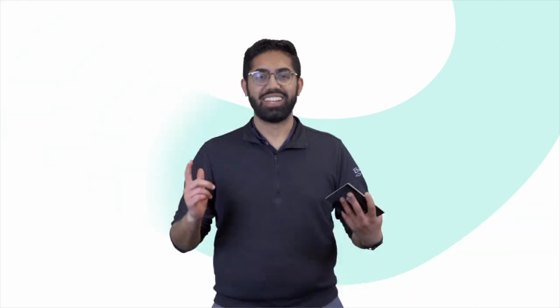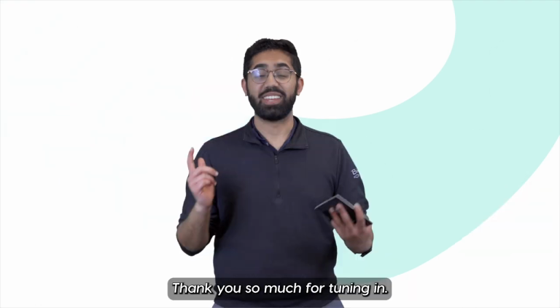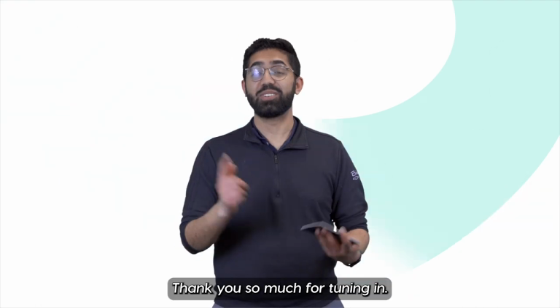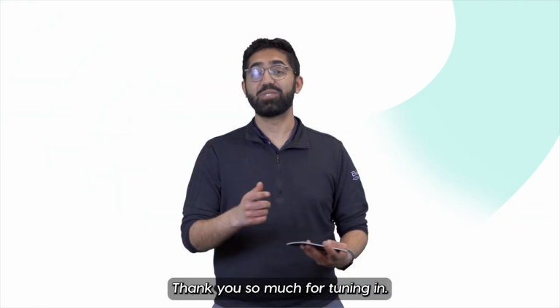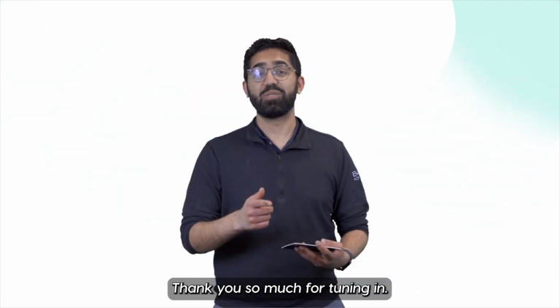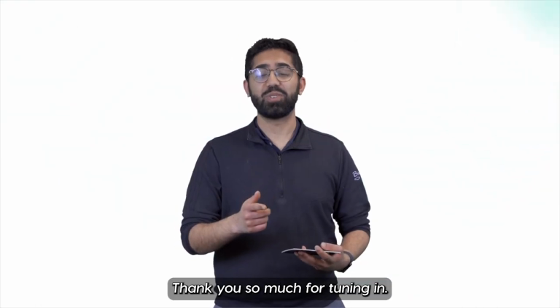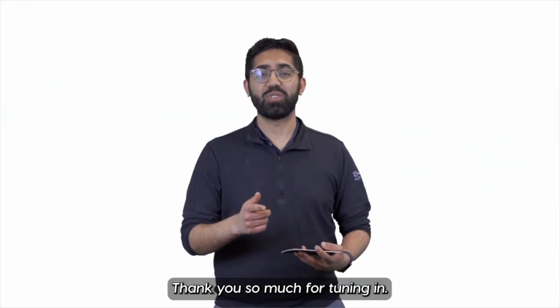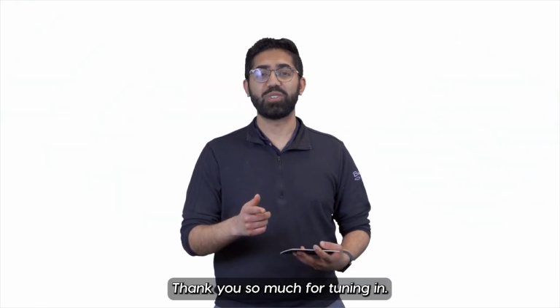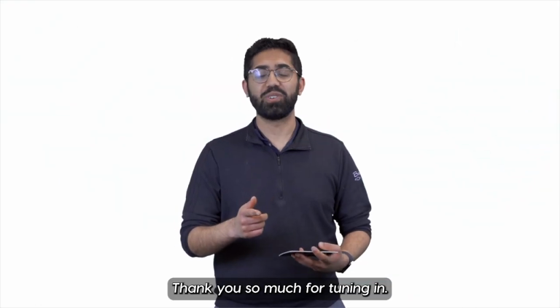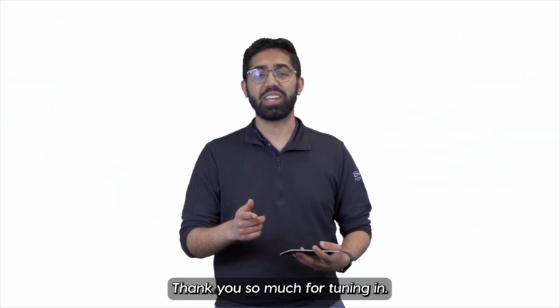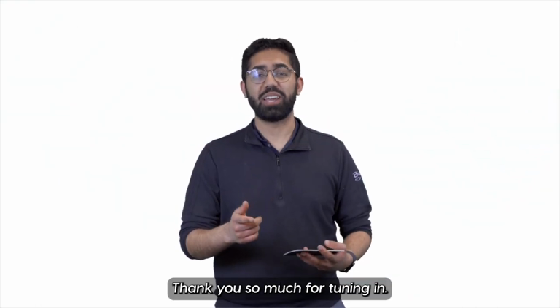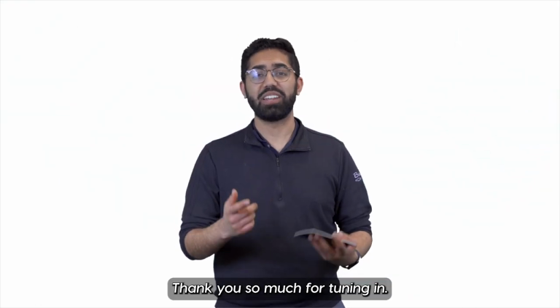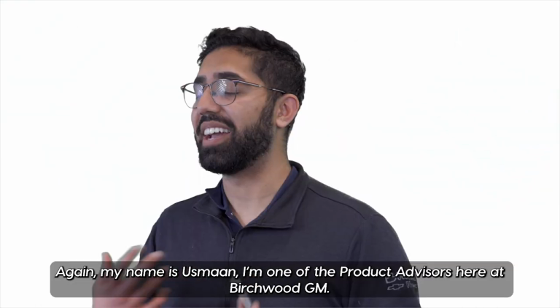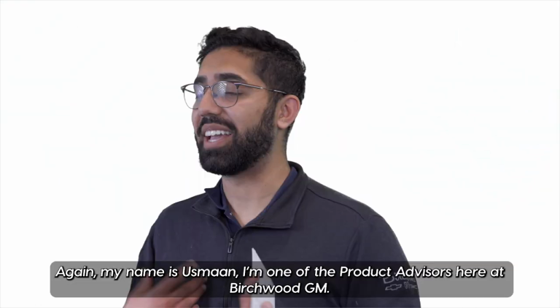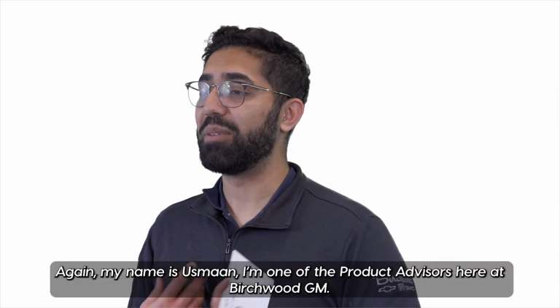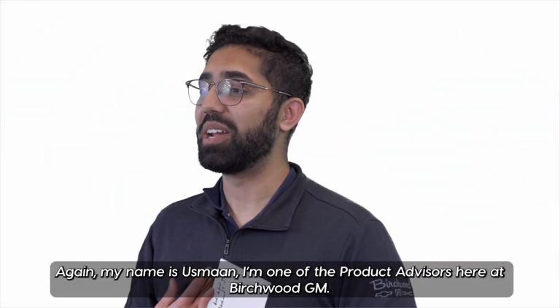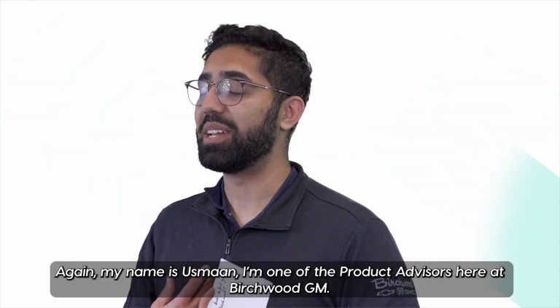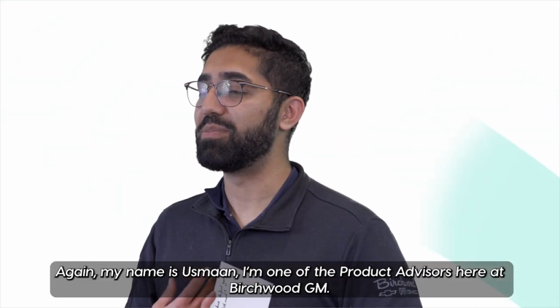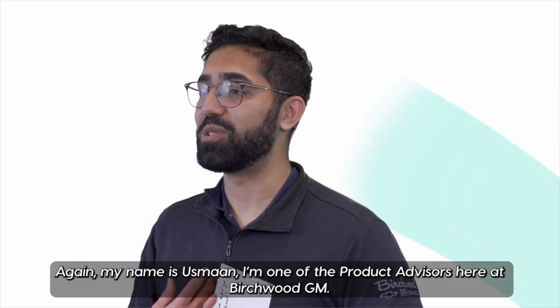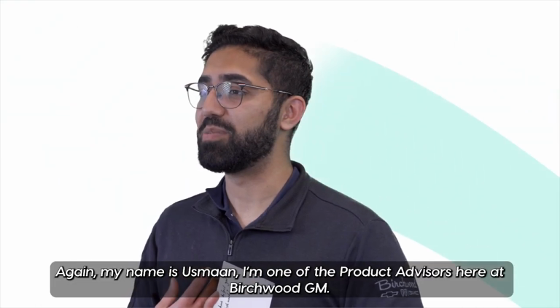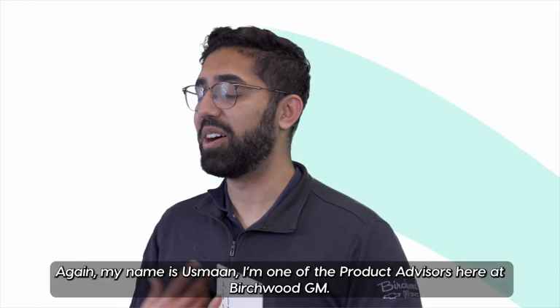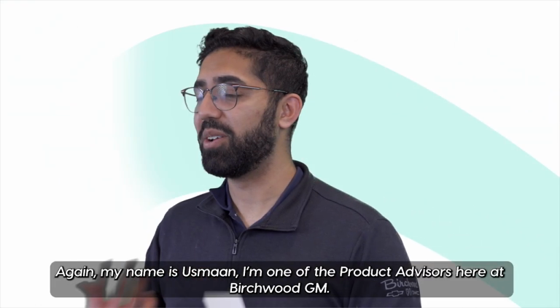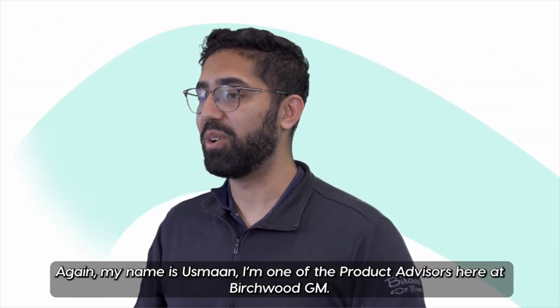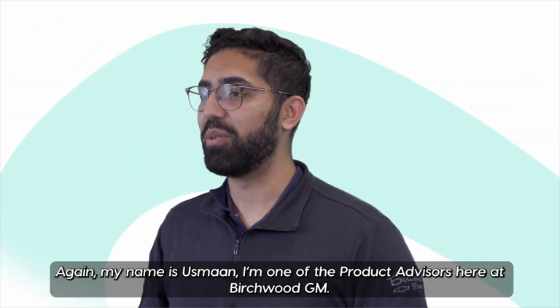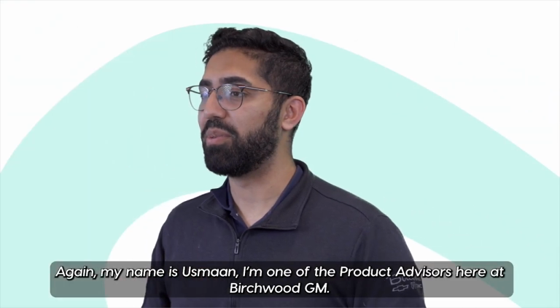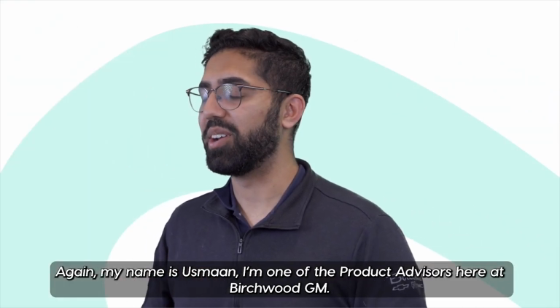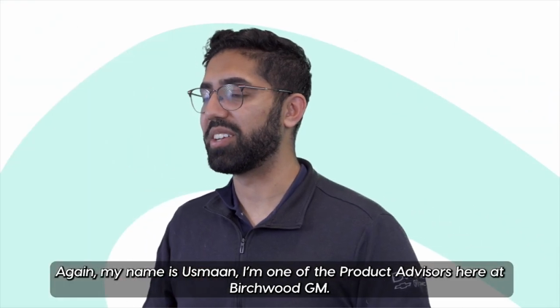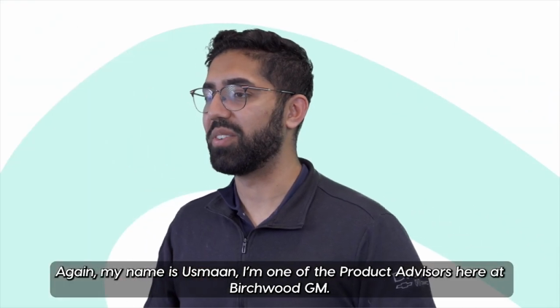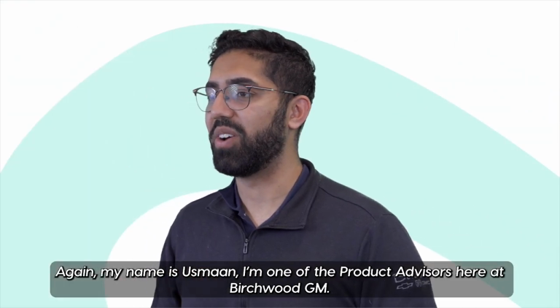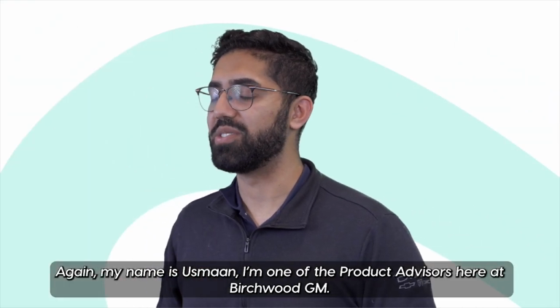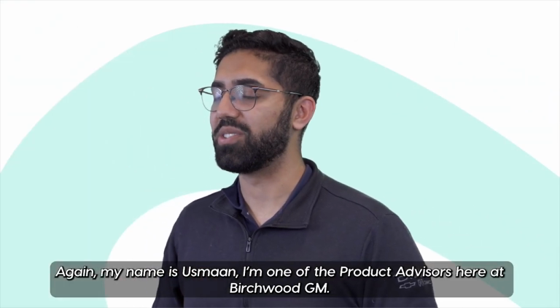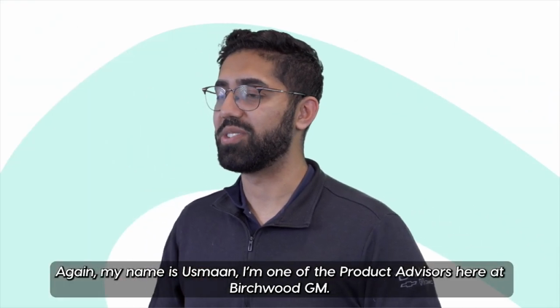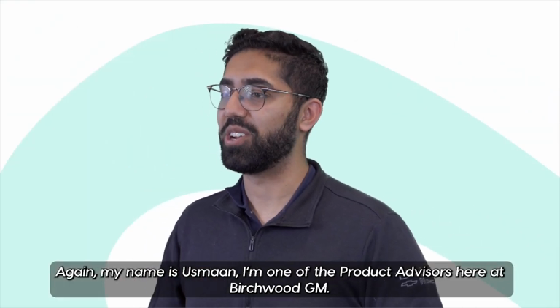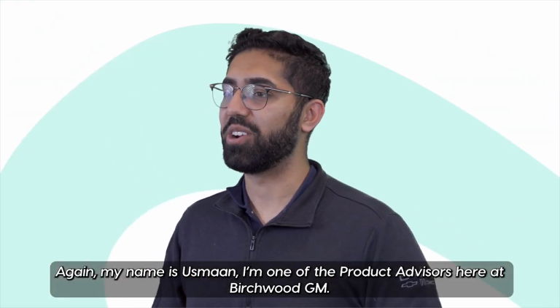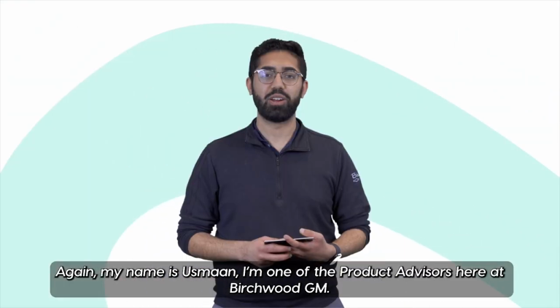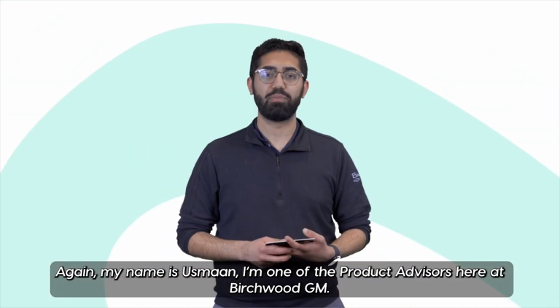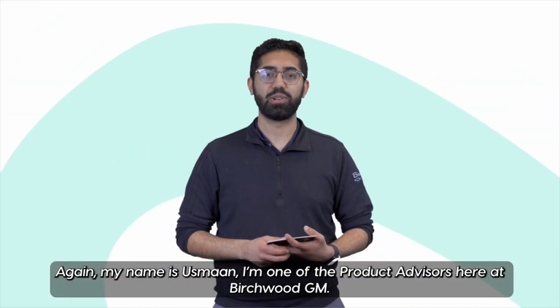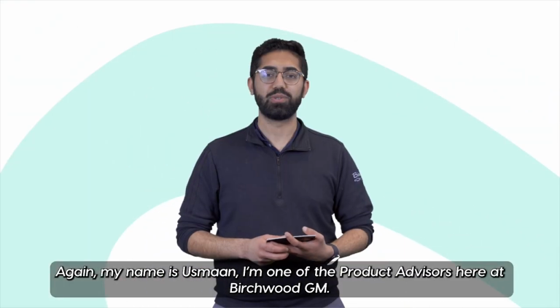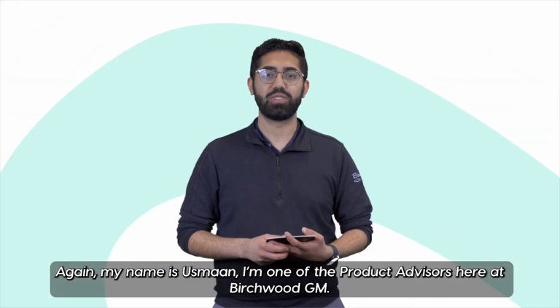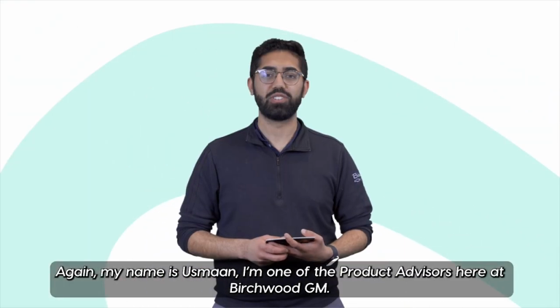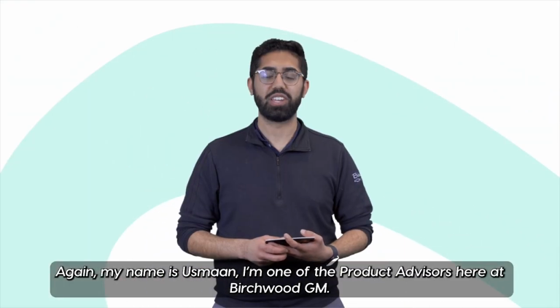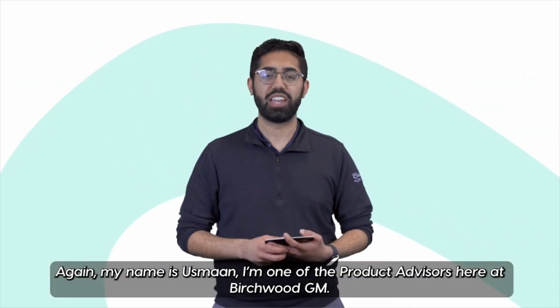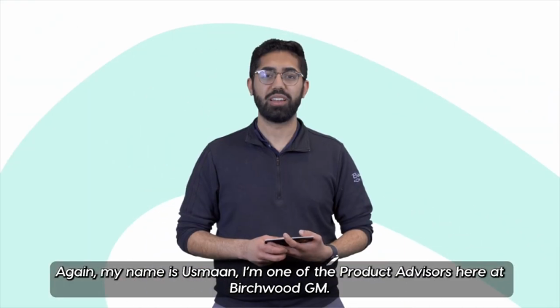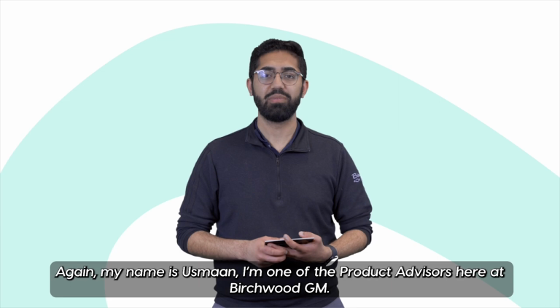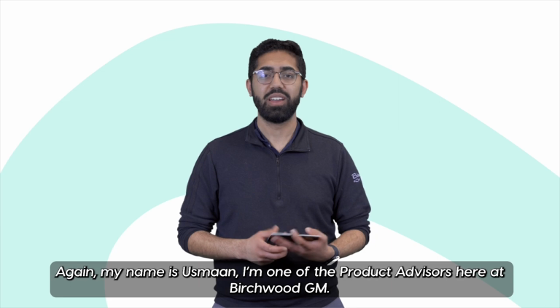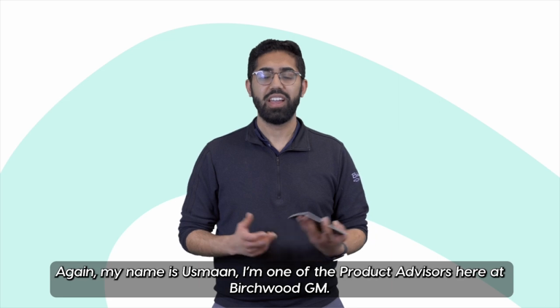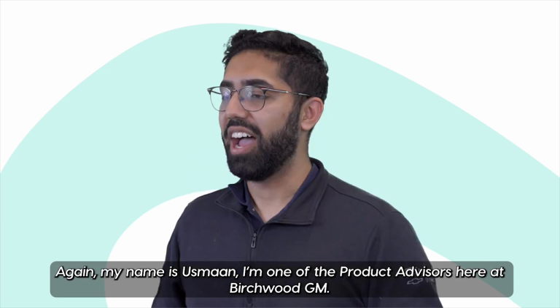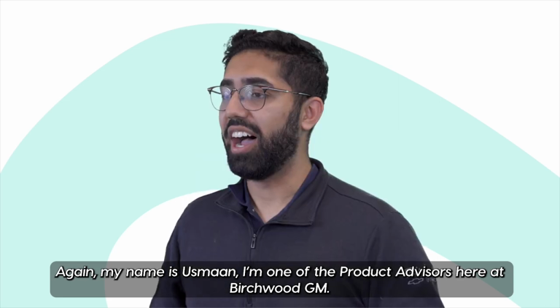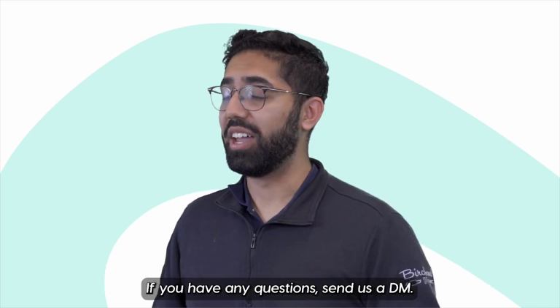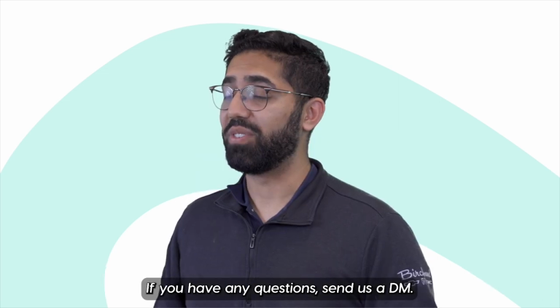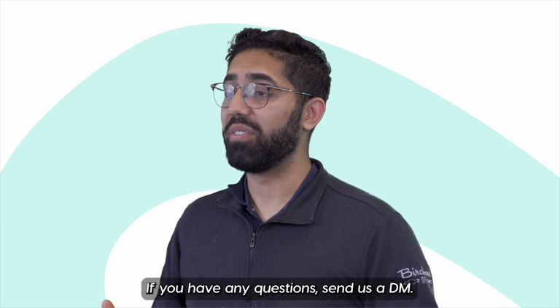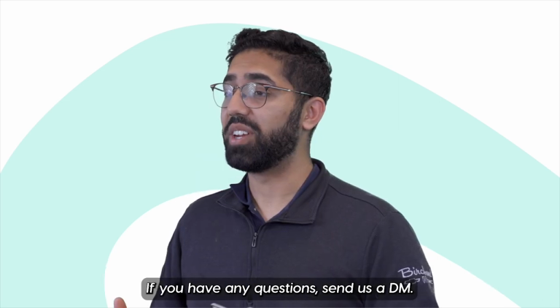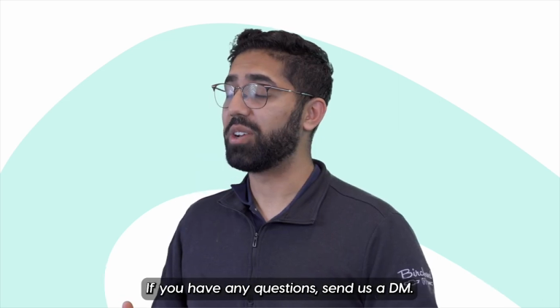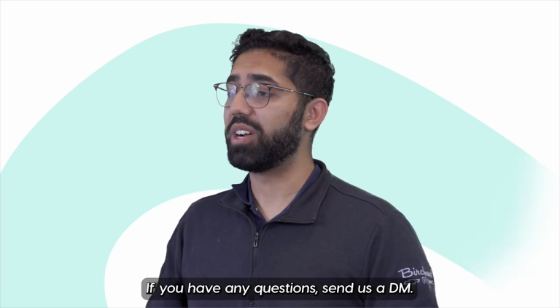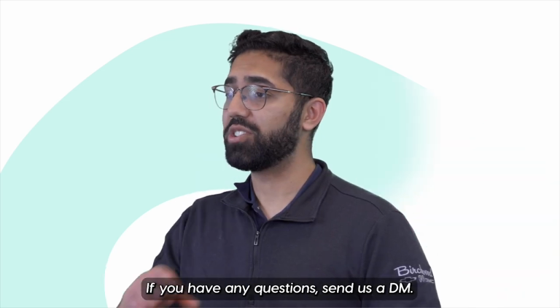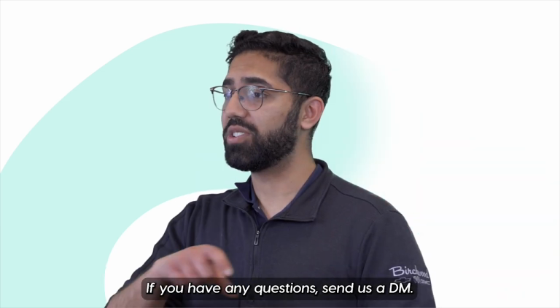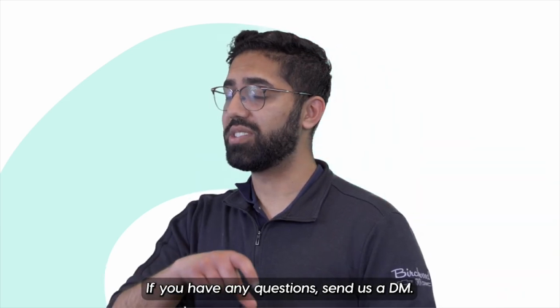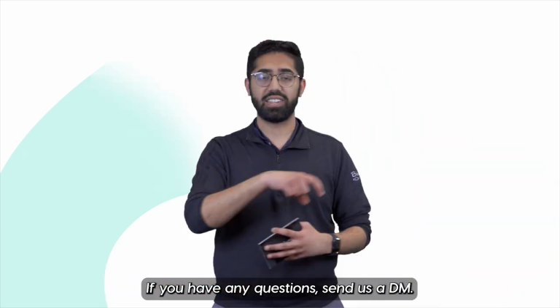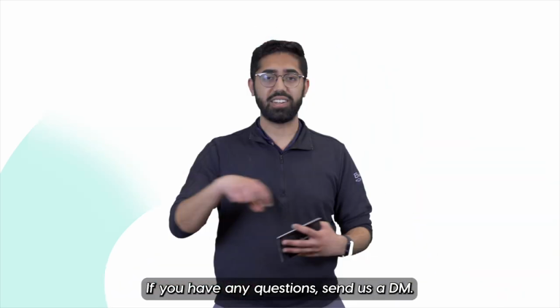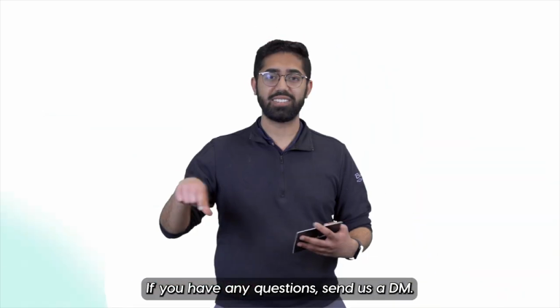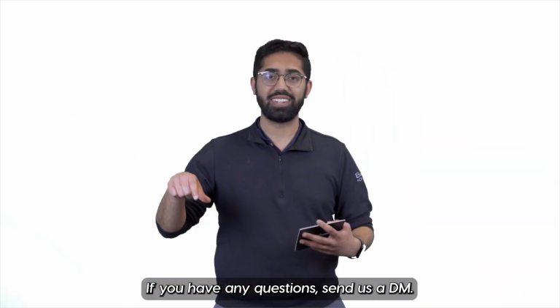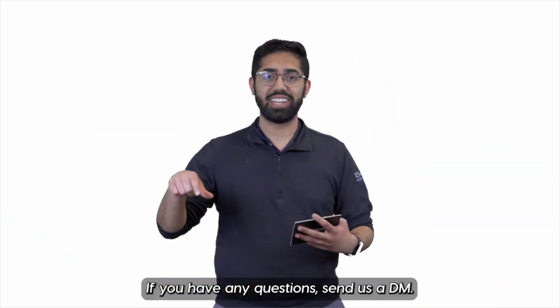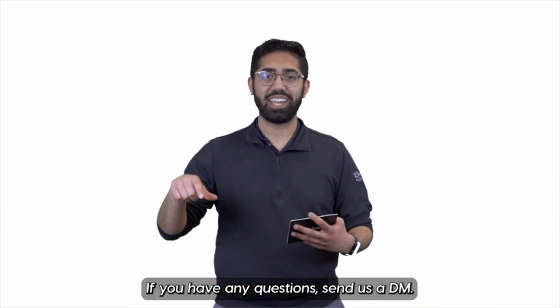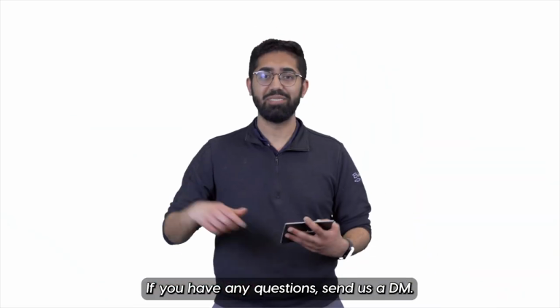Thank you so much for tuning in. Again, my name is Osman — I'm one of the product advisors here at Birchwood GM. If you have any questions, send us a DM.